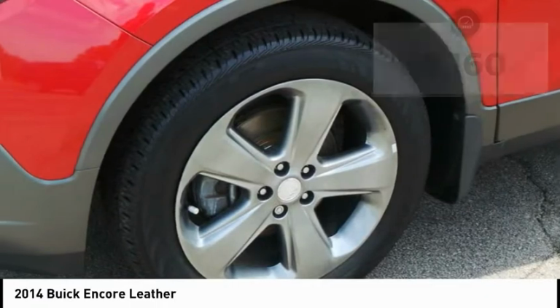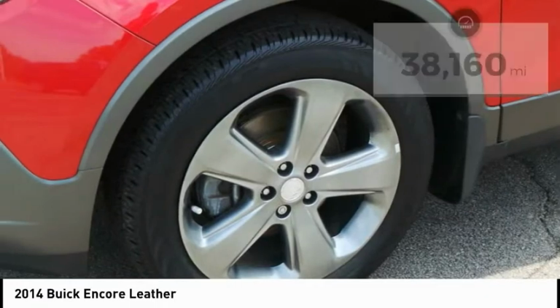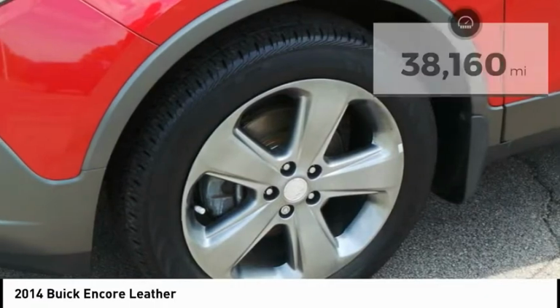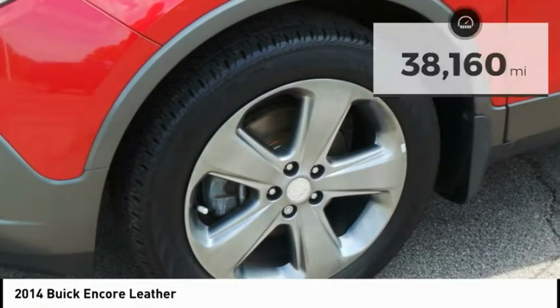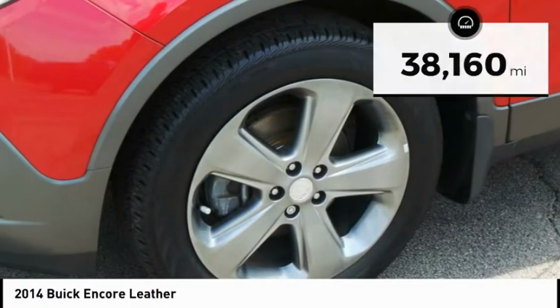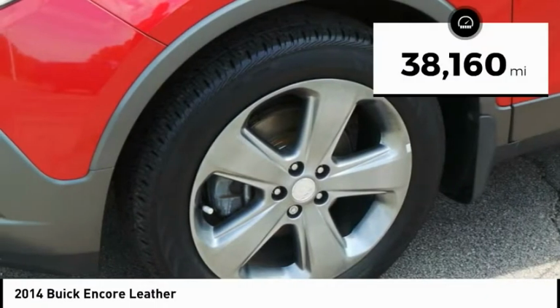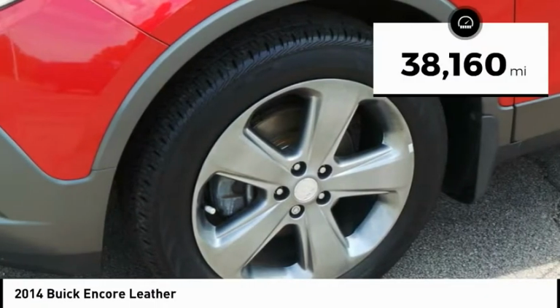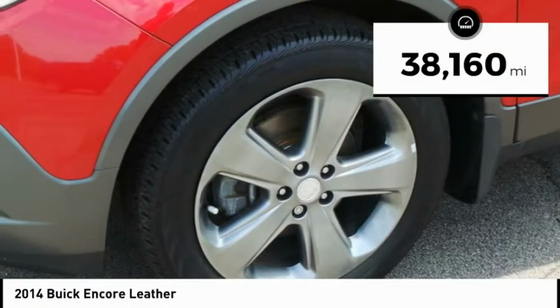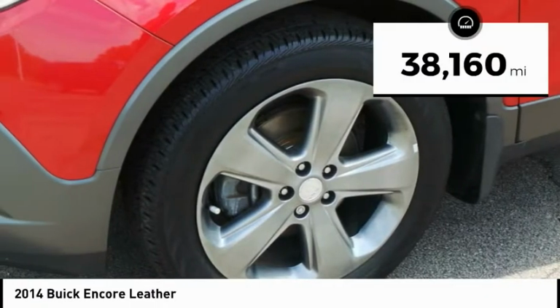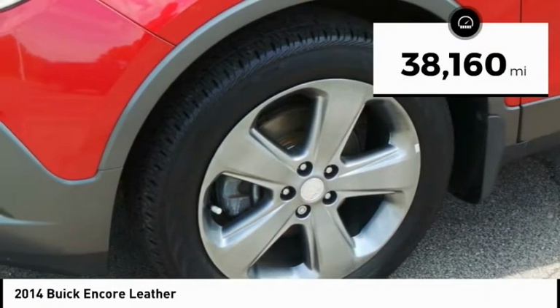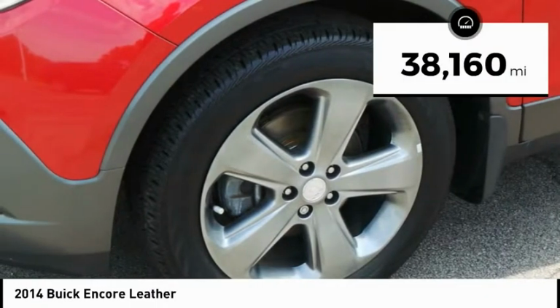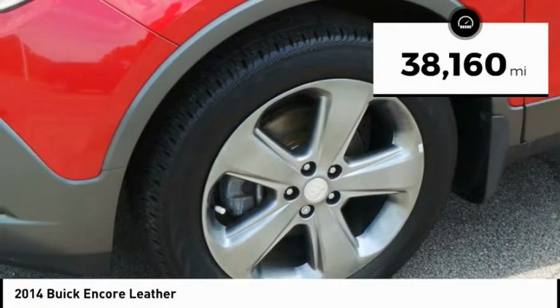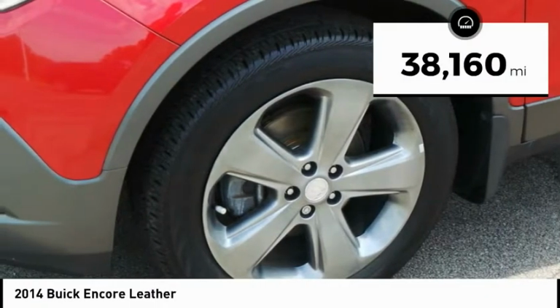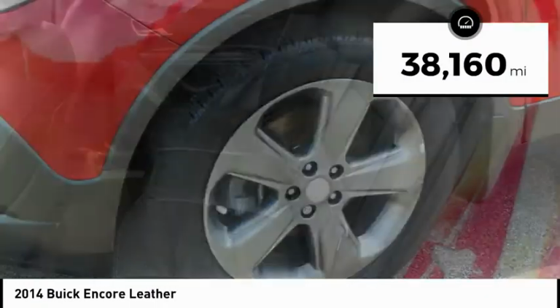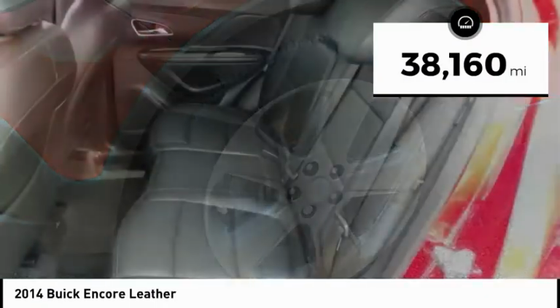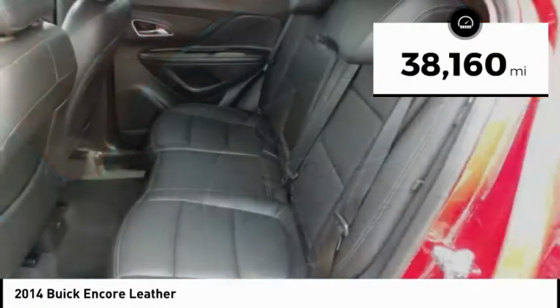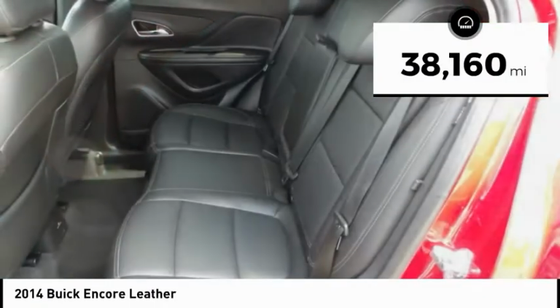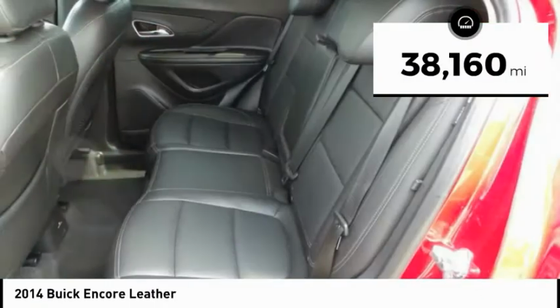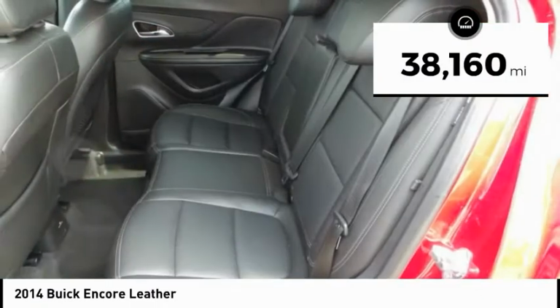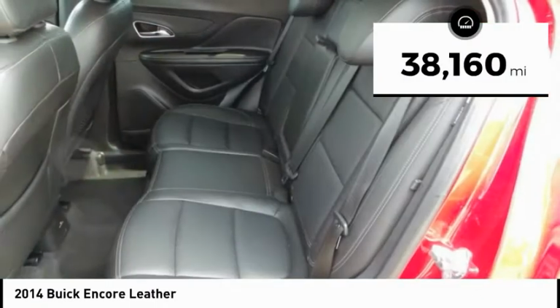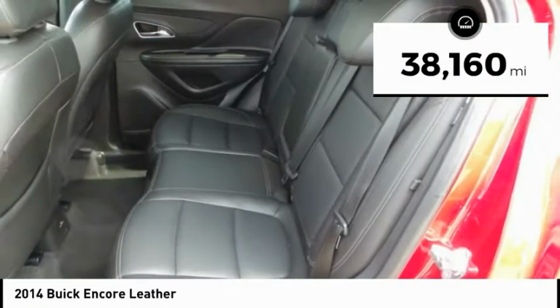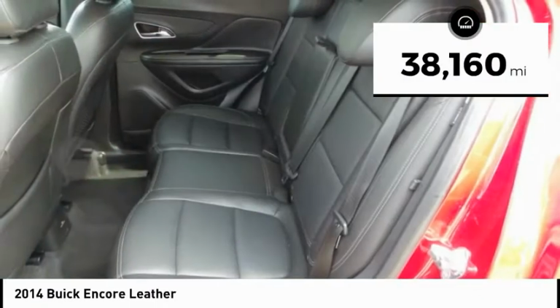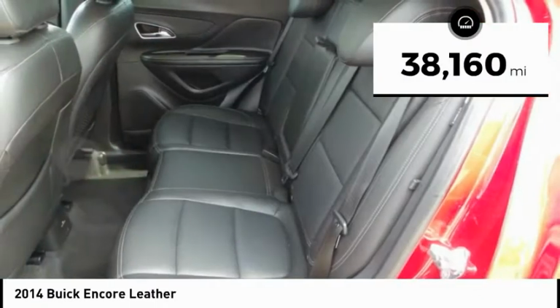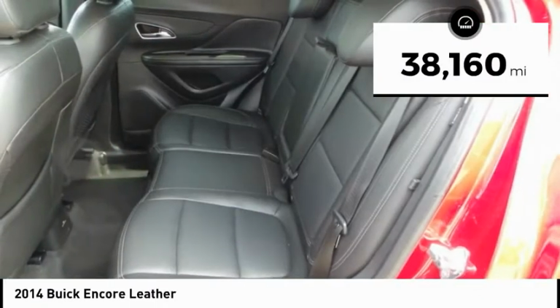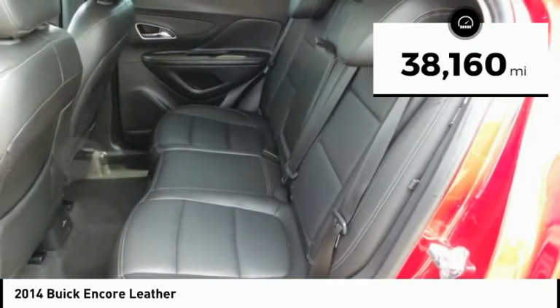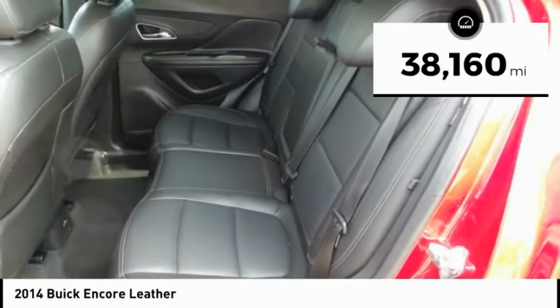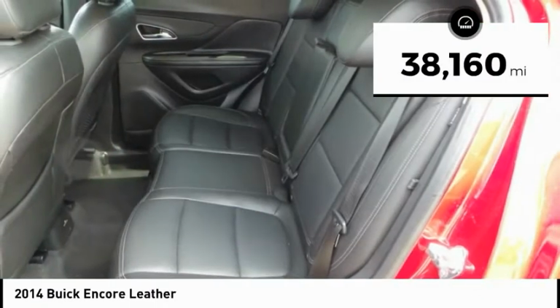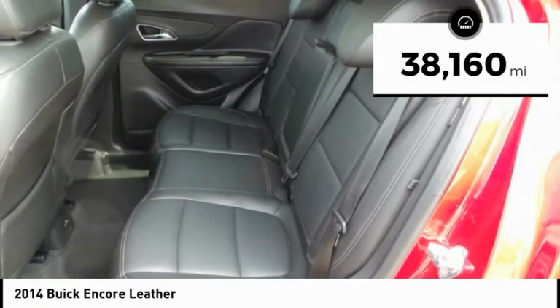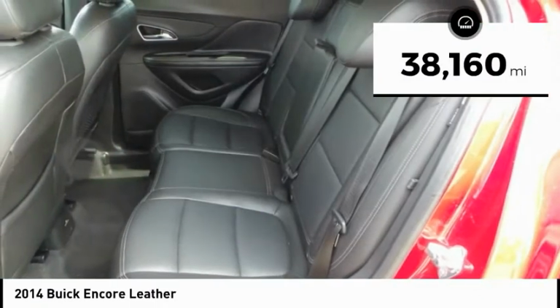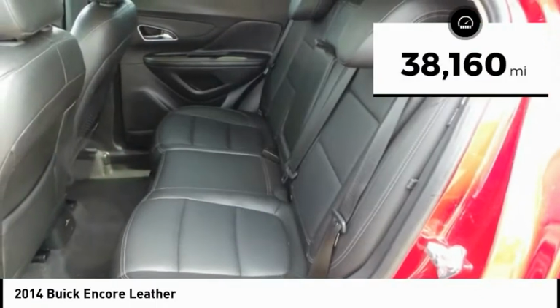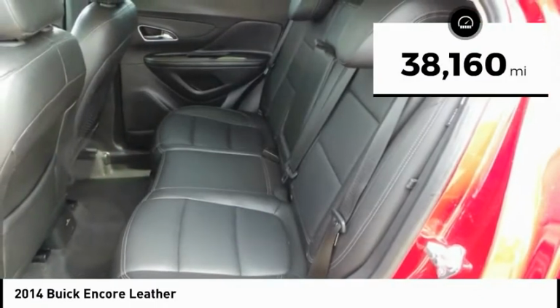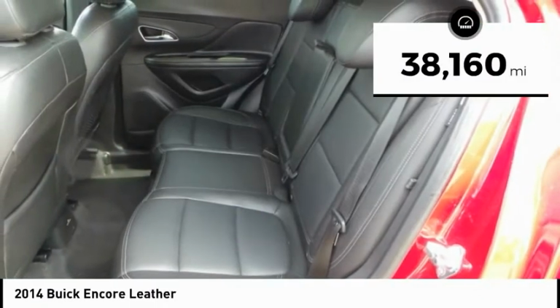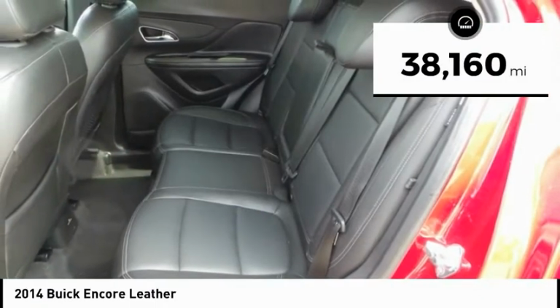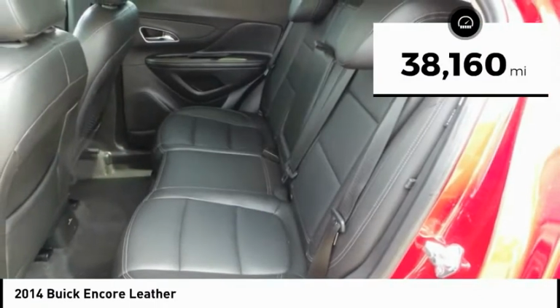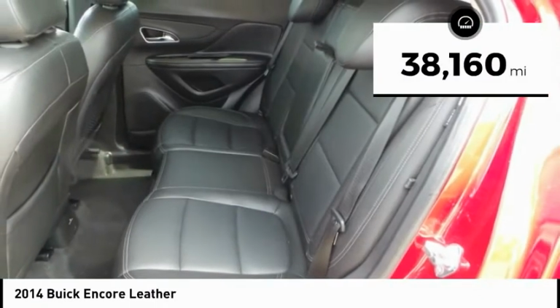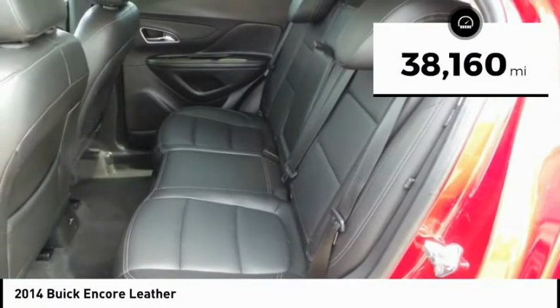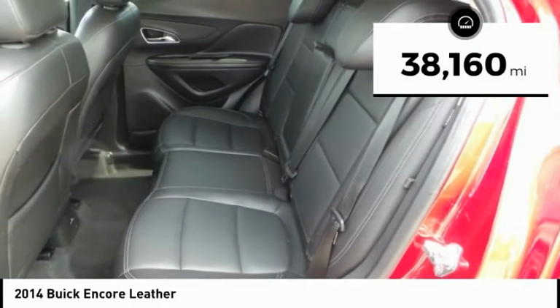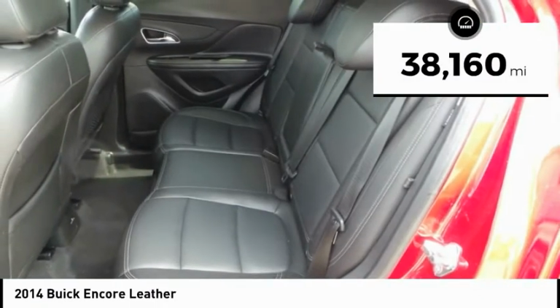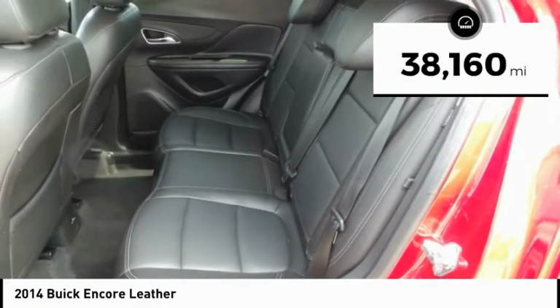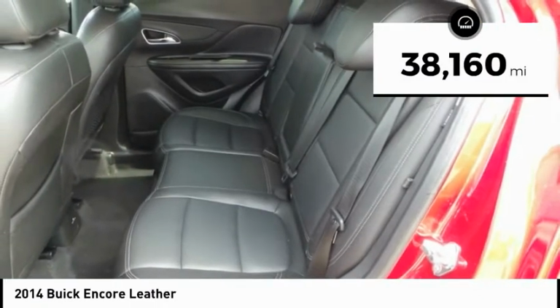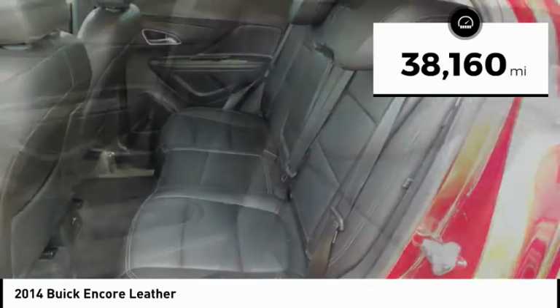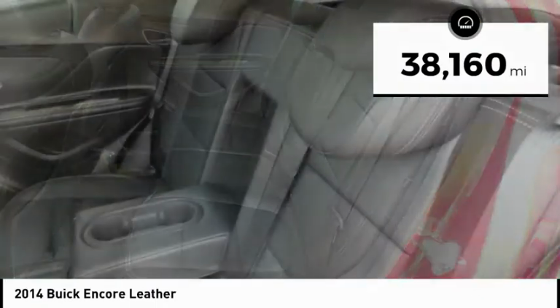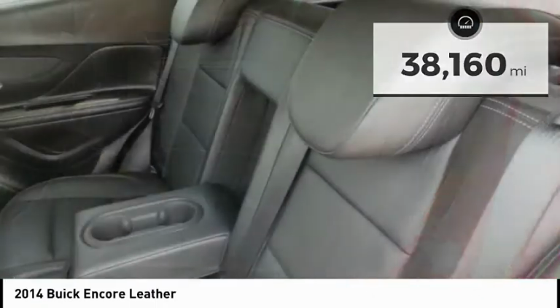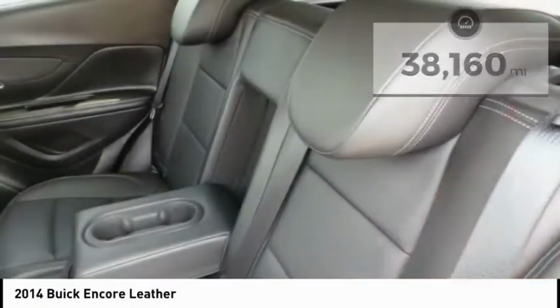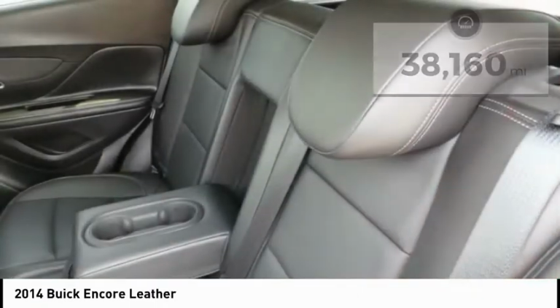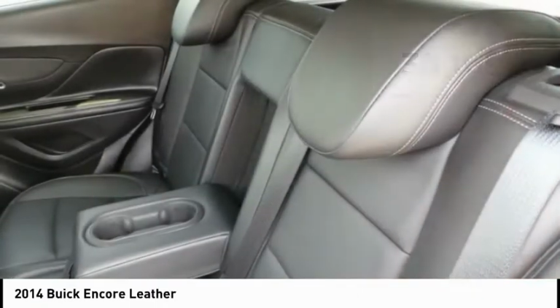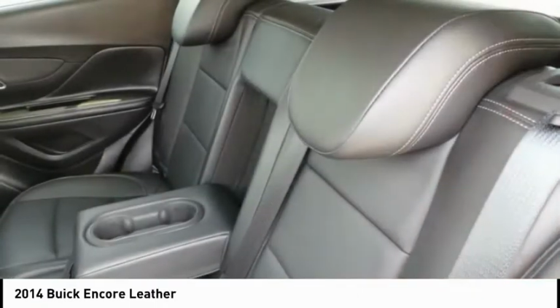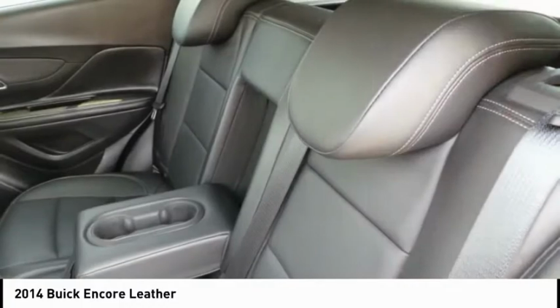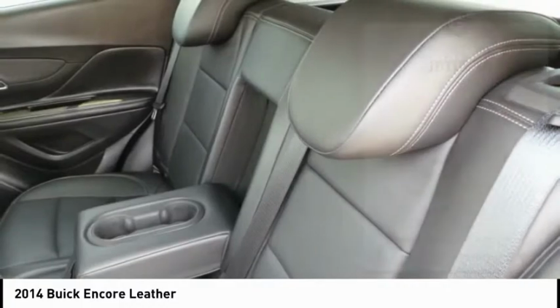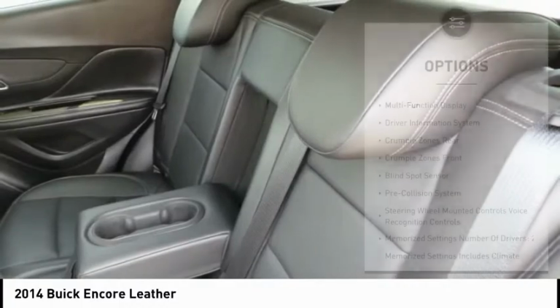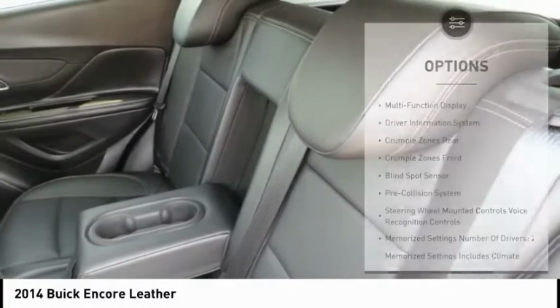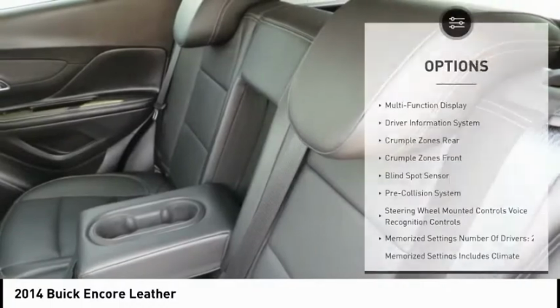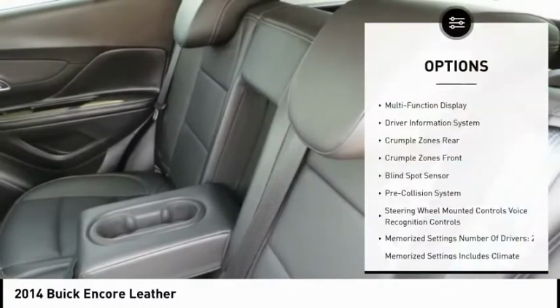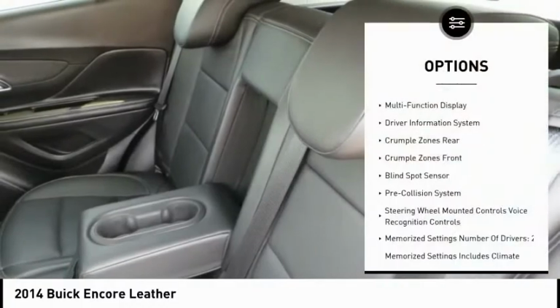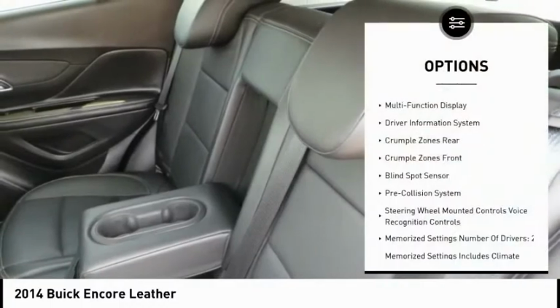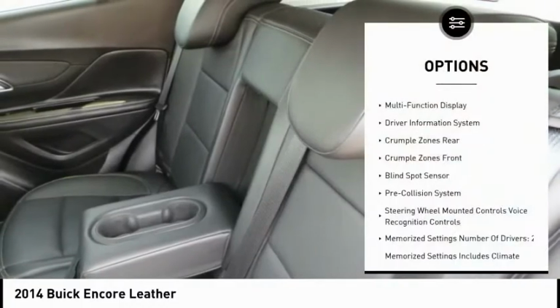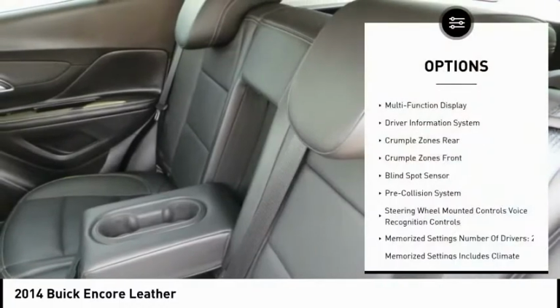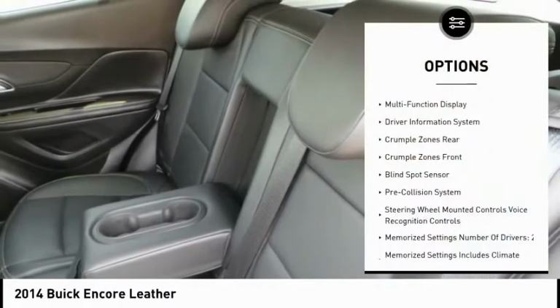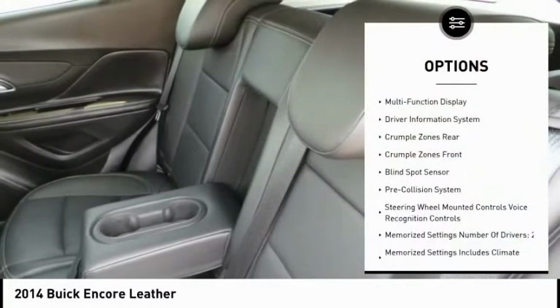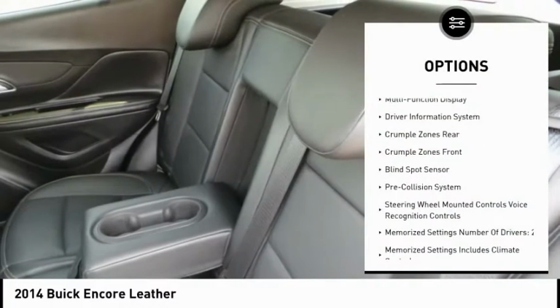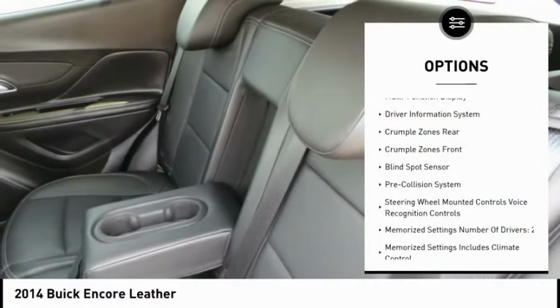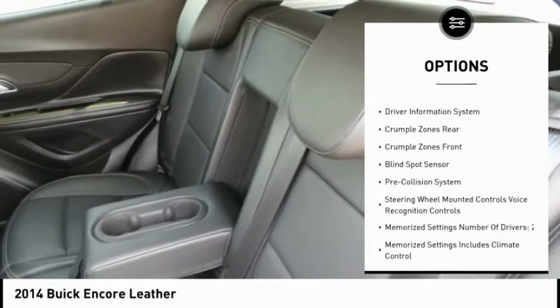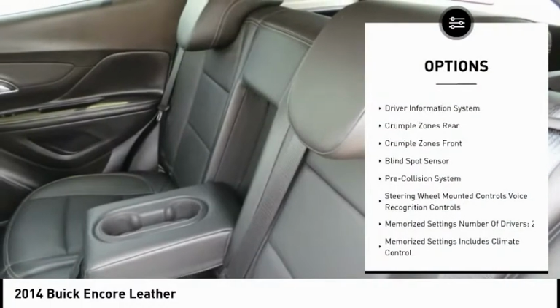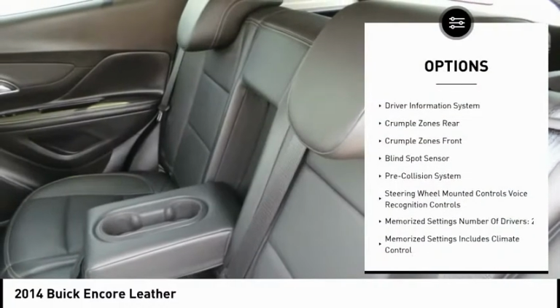This vehicle has less than 40,000 miles. Here are some of this vehicle's great options: remote engine start,